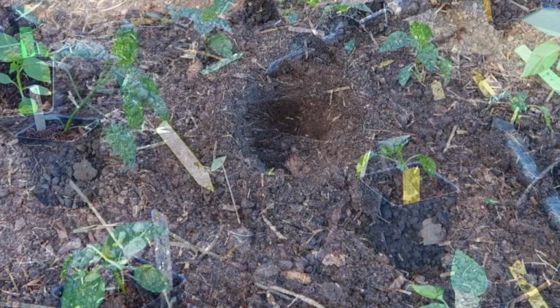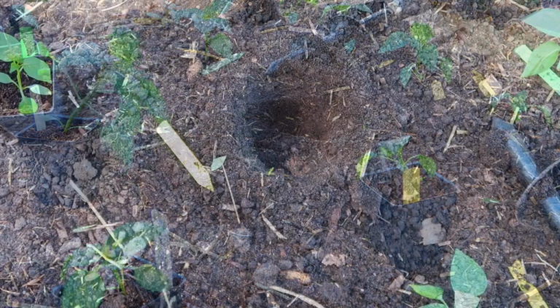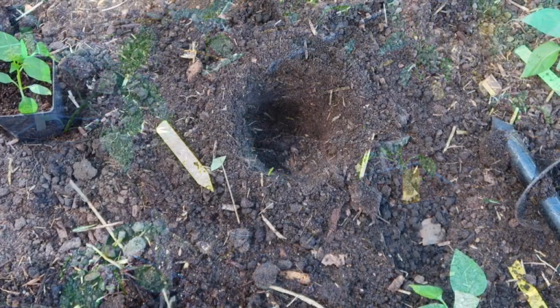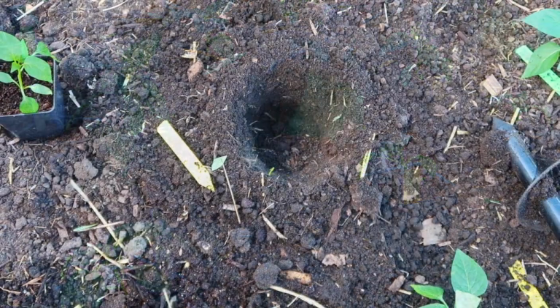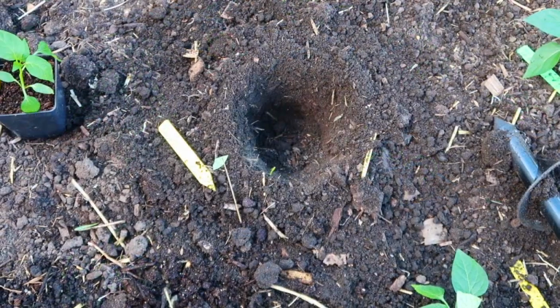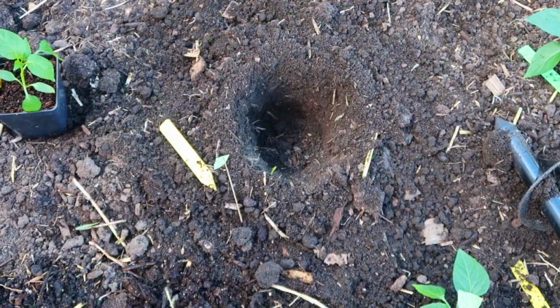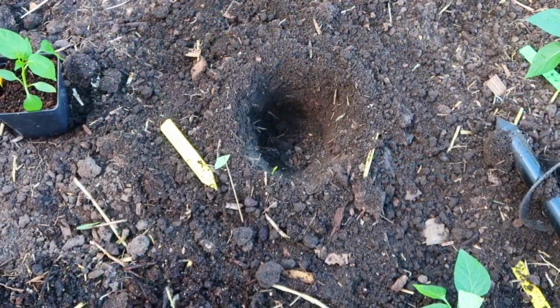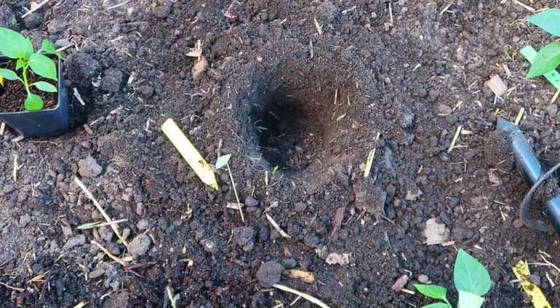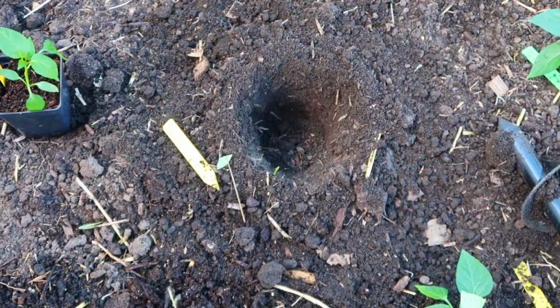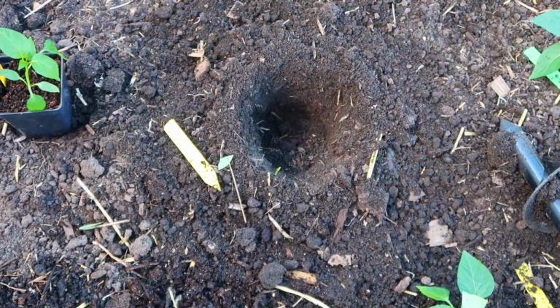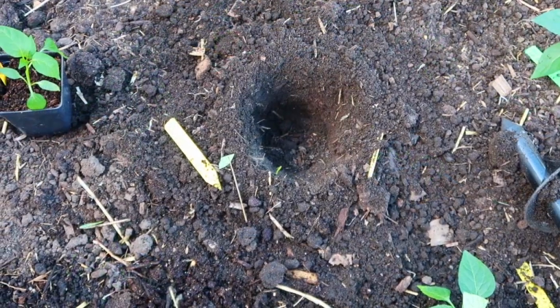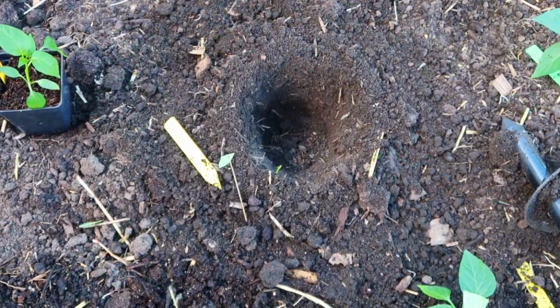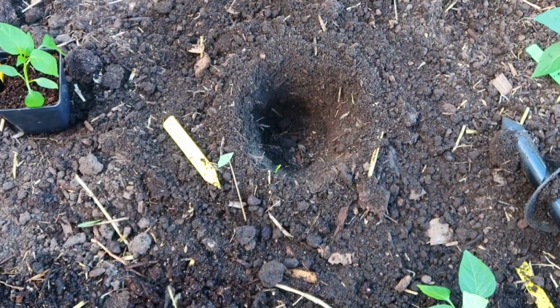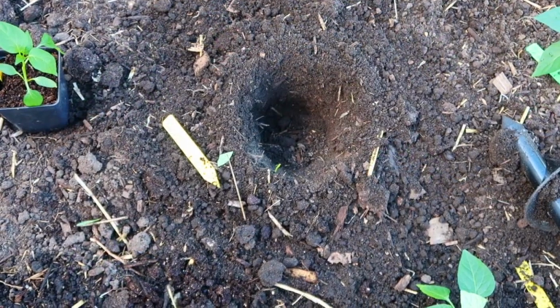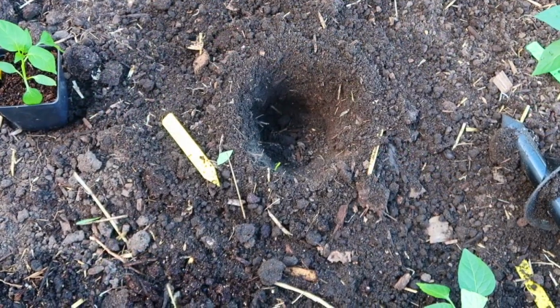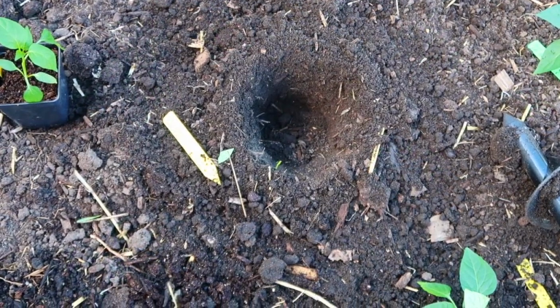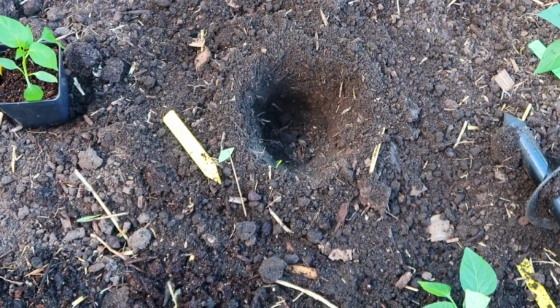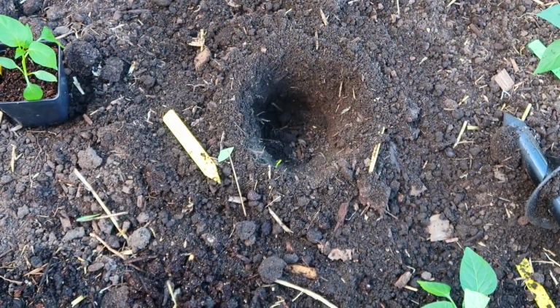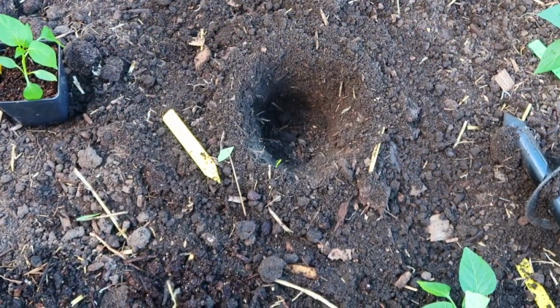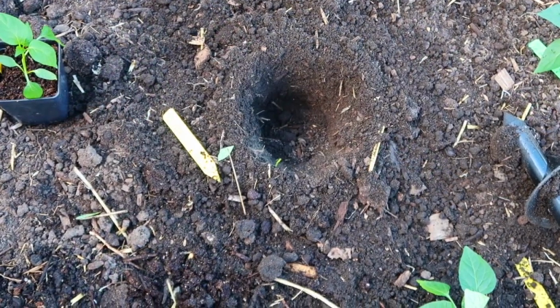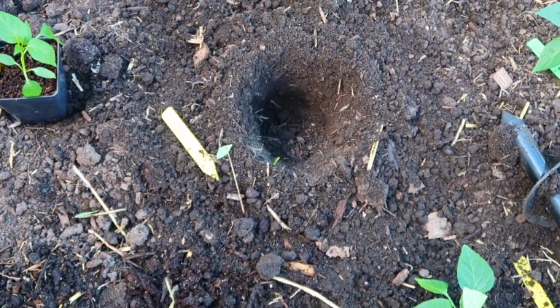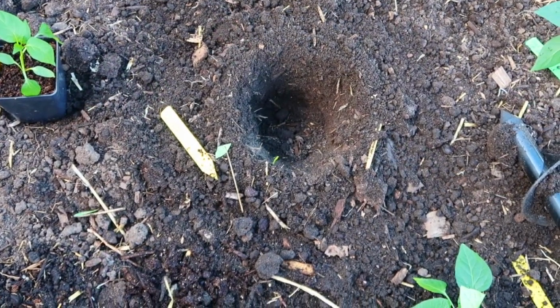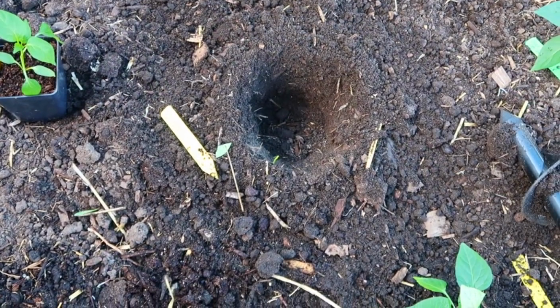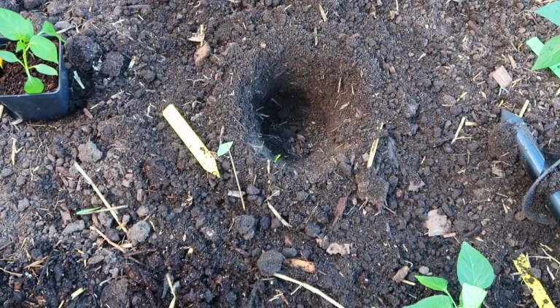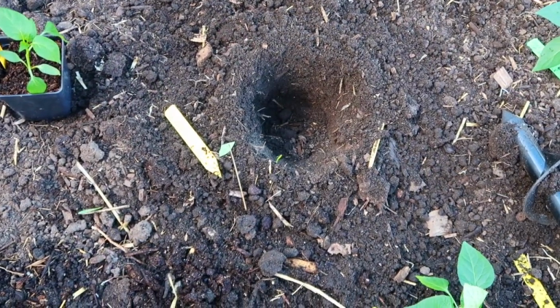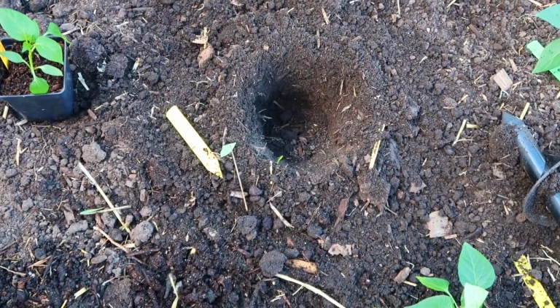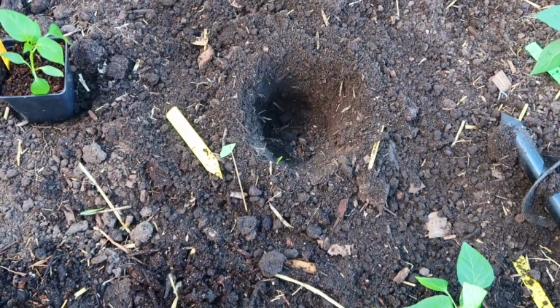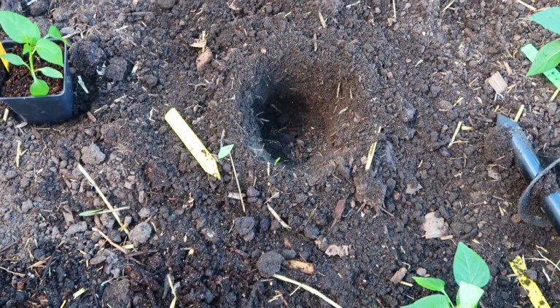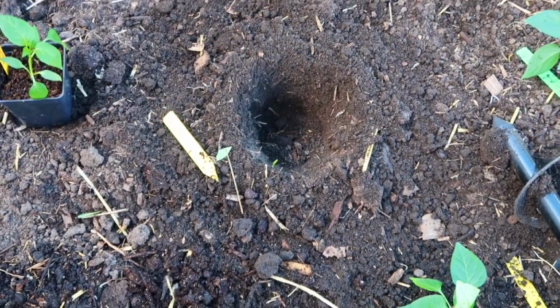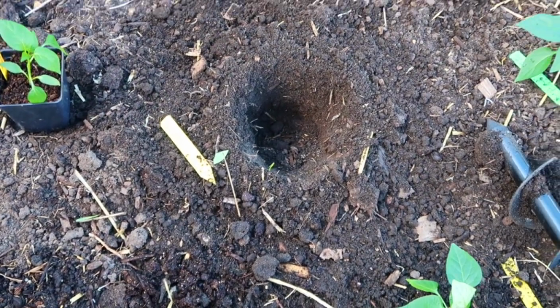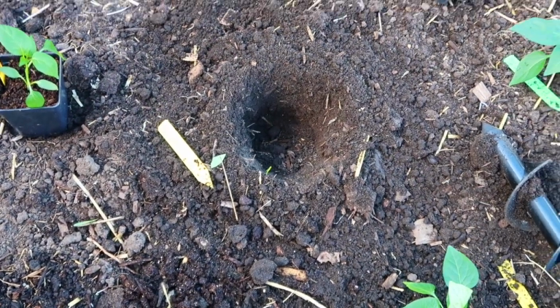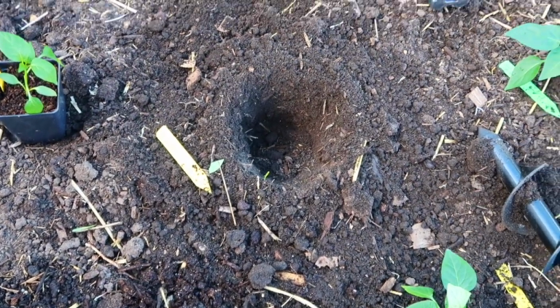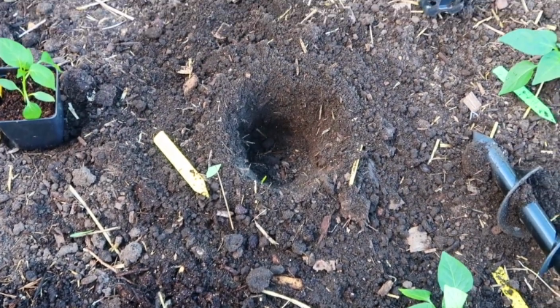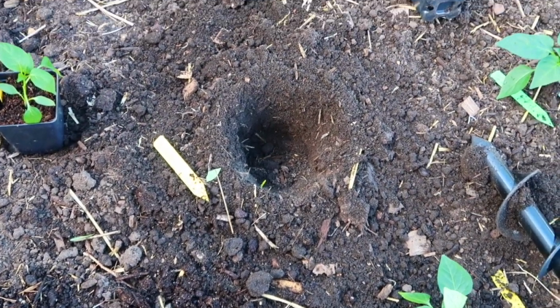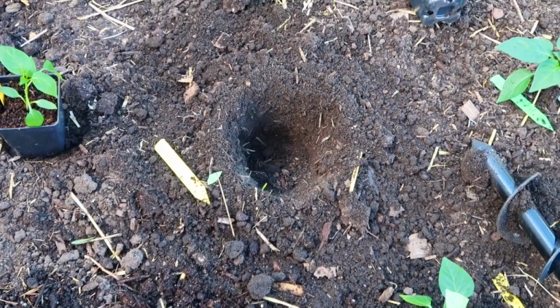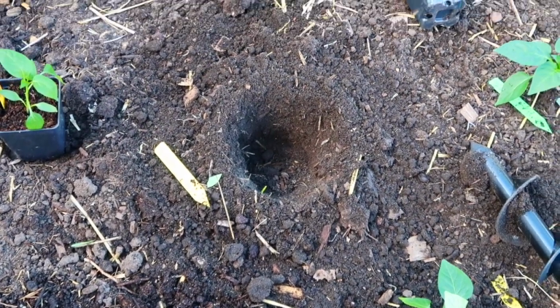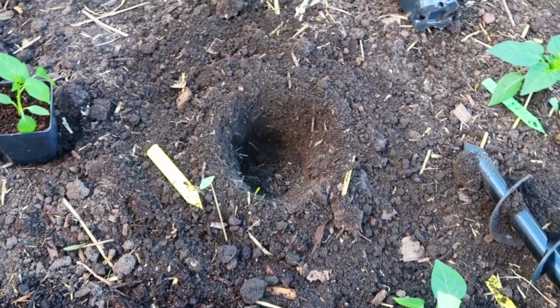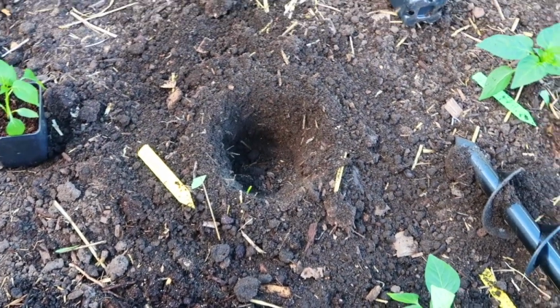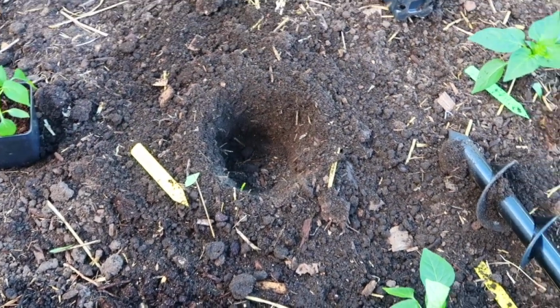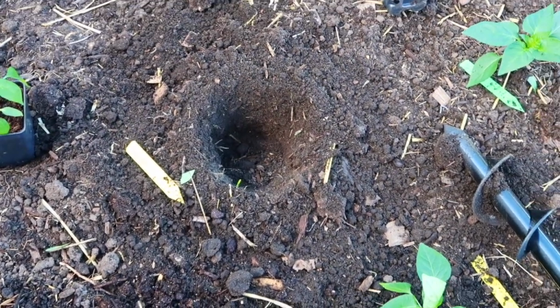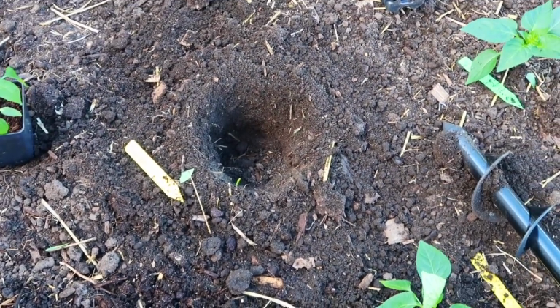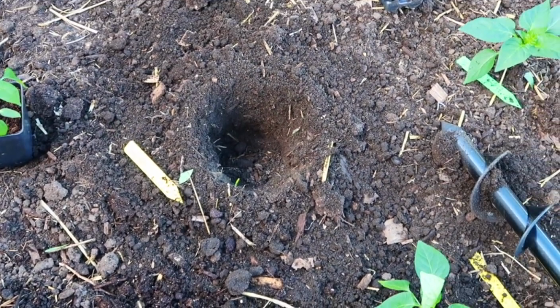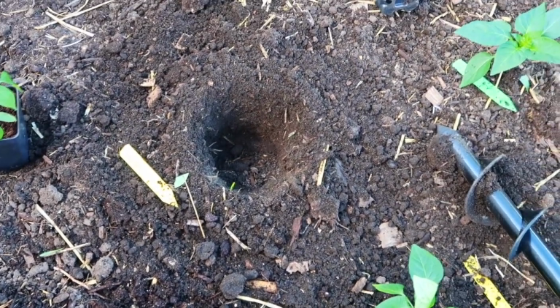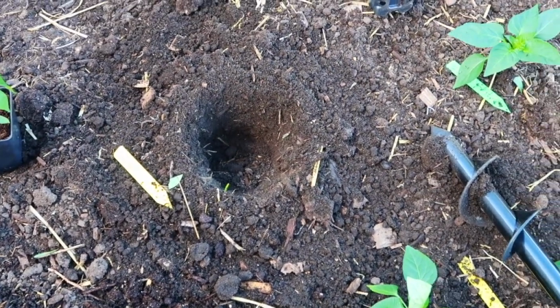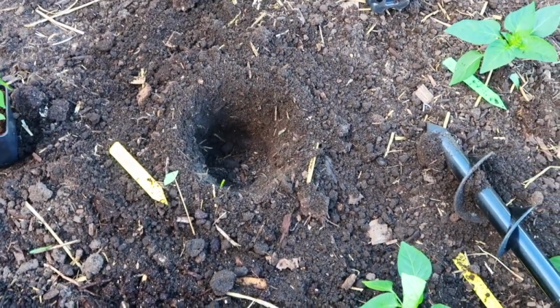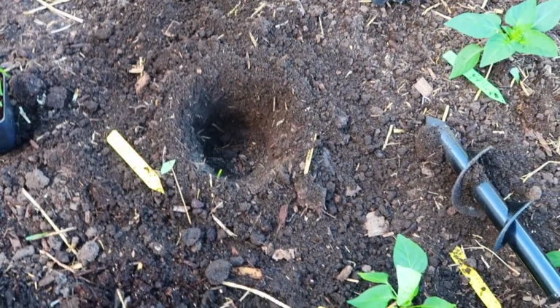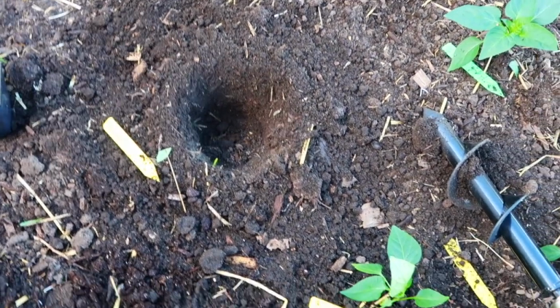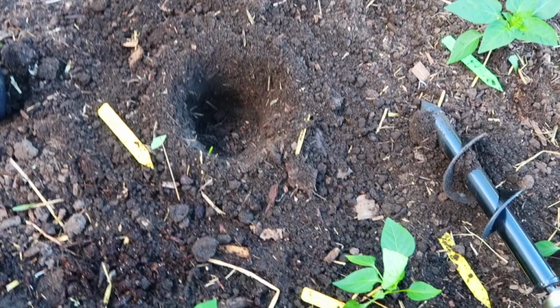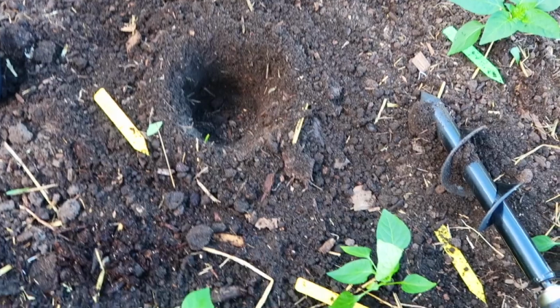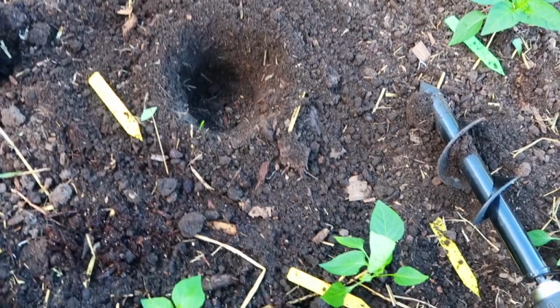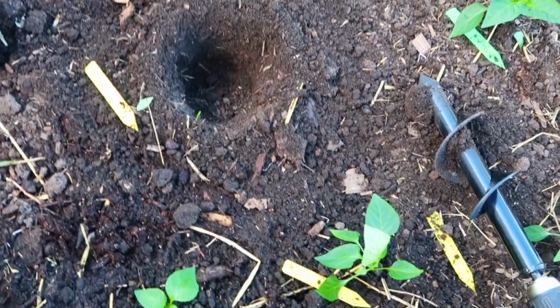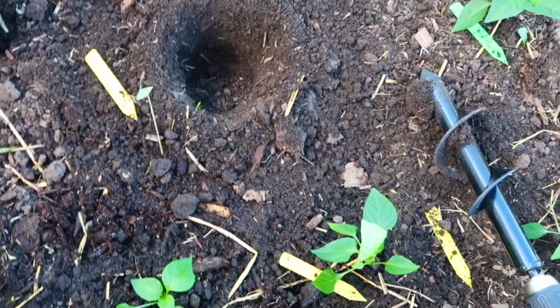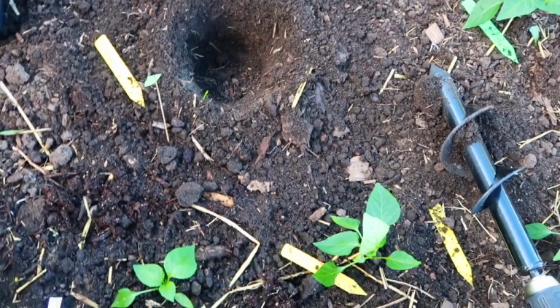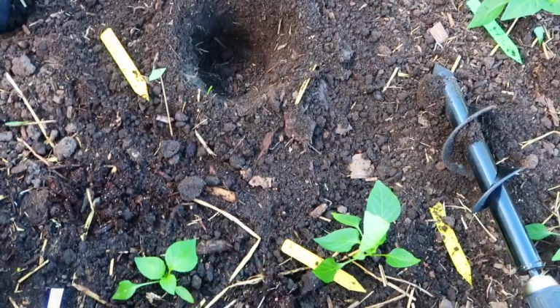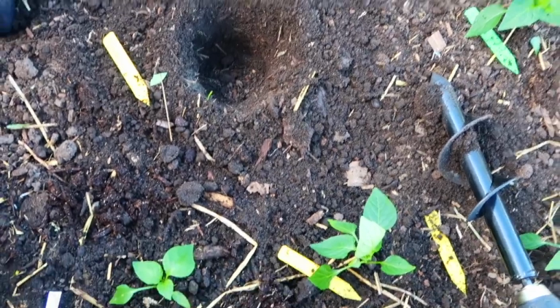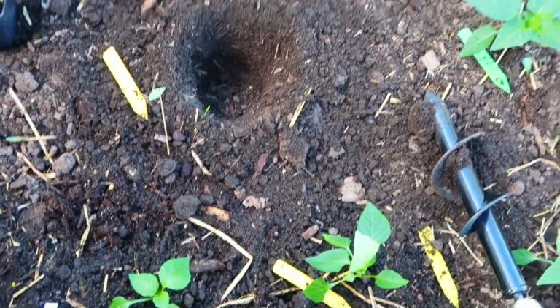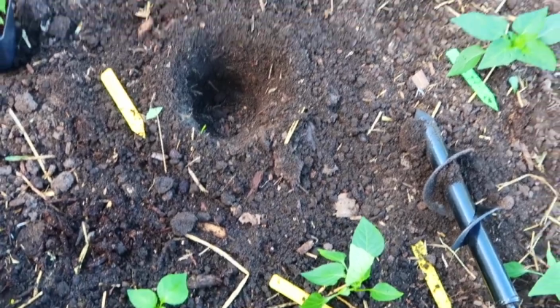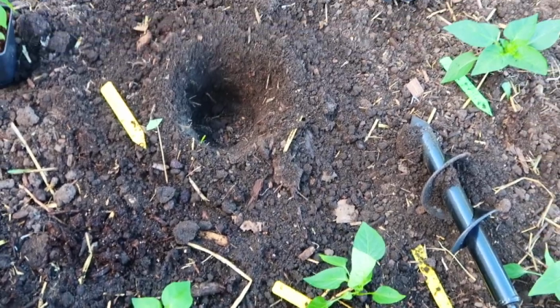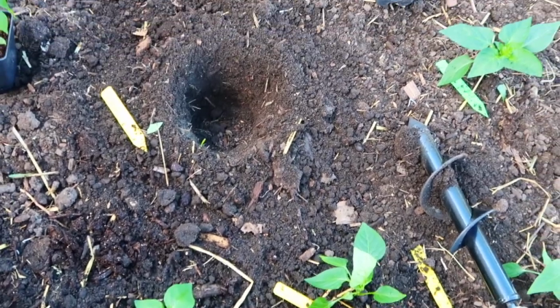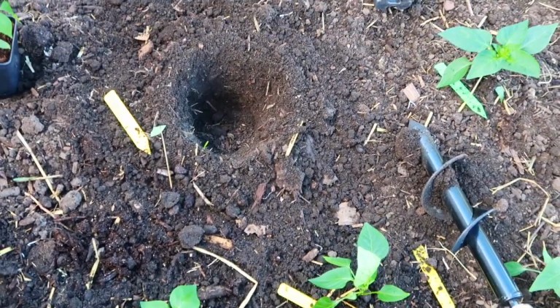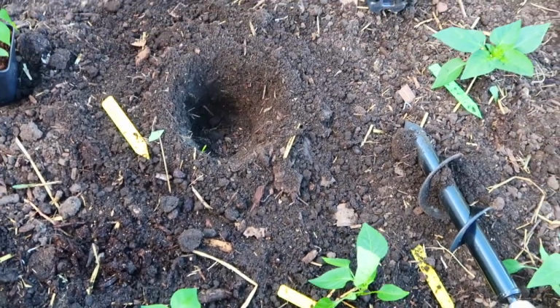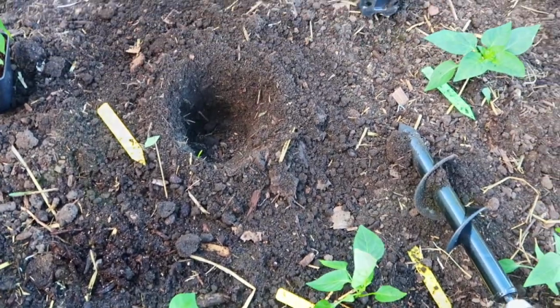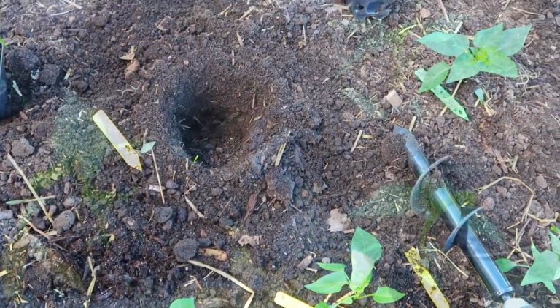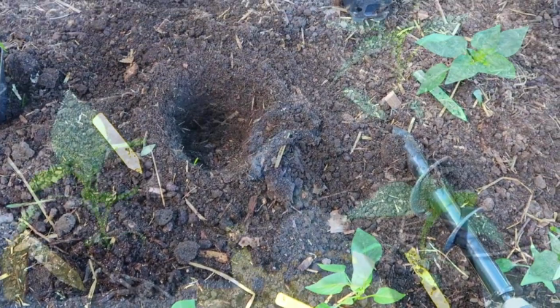Let's start with some California Wonders and then we'll add these to the row. I just want to show you real quick the hole that drills — isn't that nice? Just a perfect size, and I can get whatever depth I want.